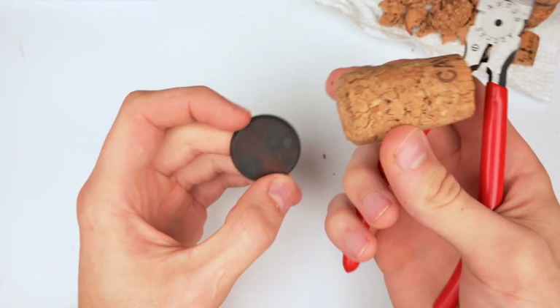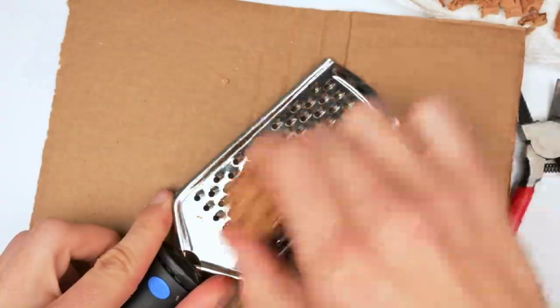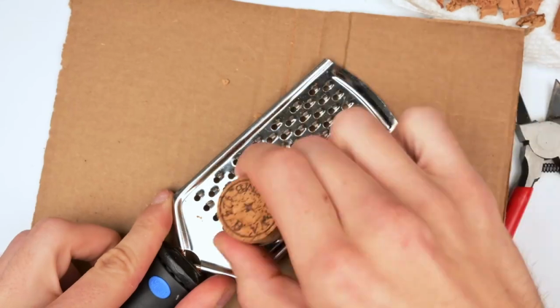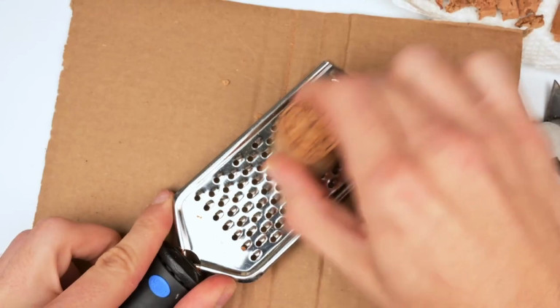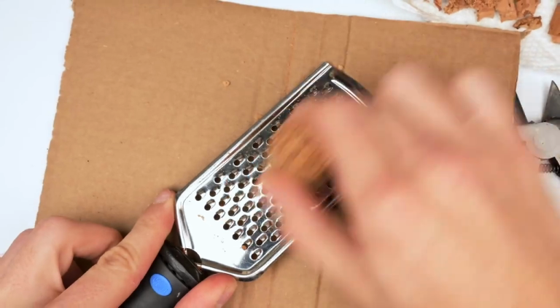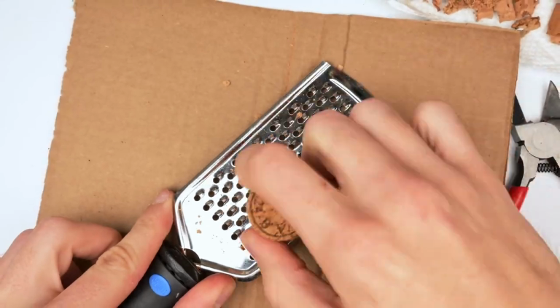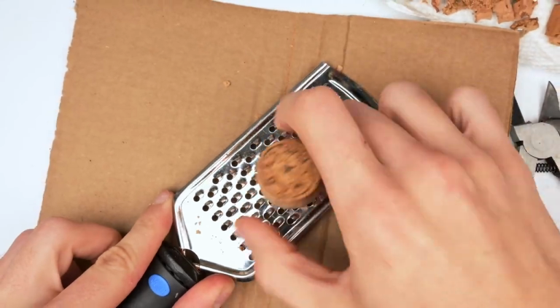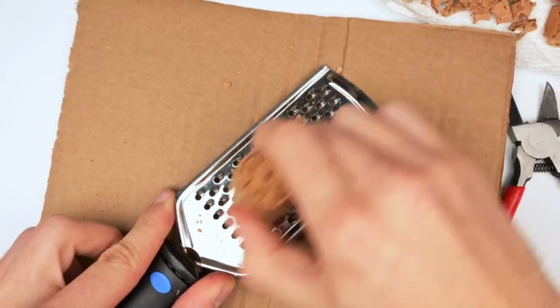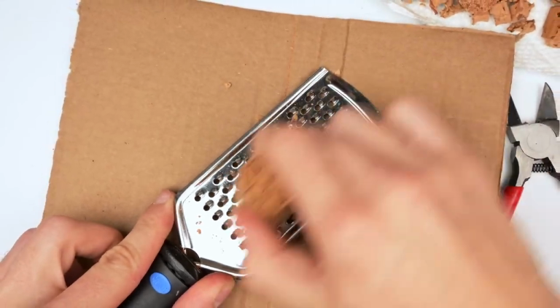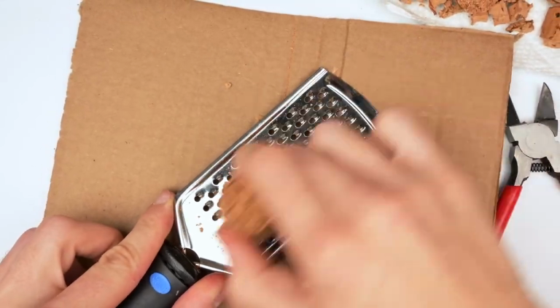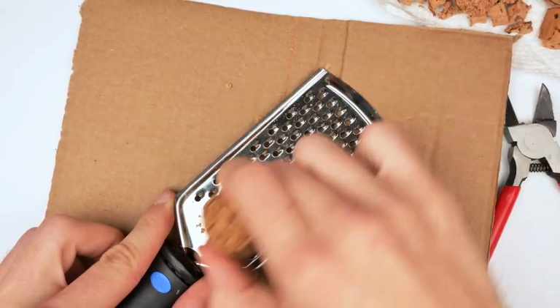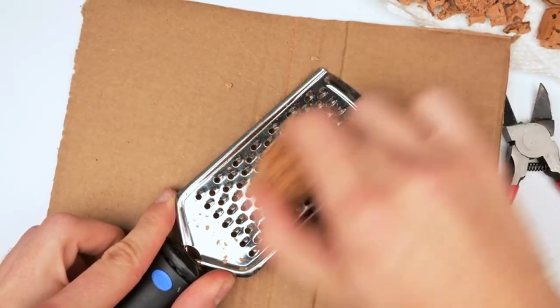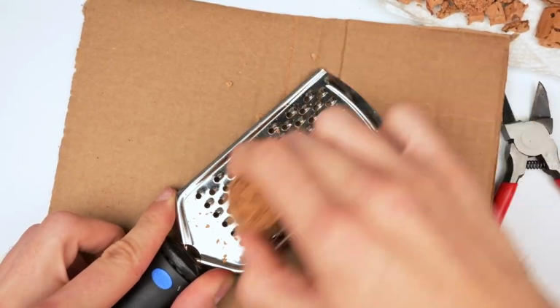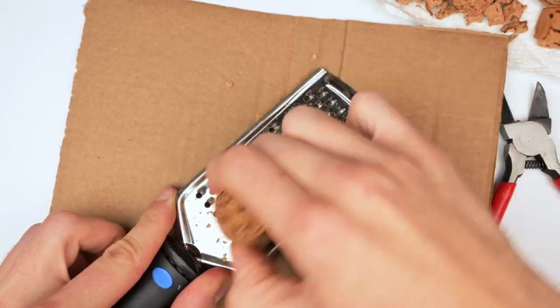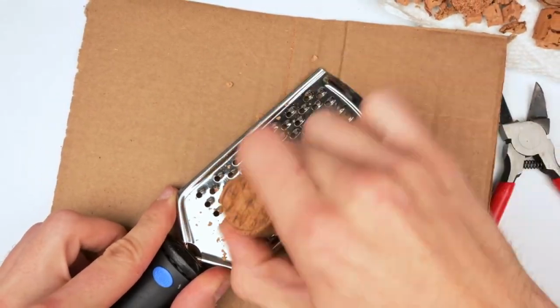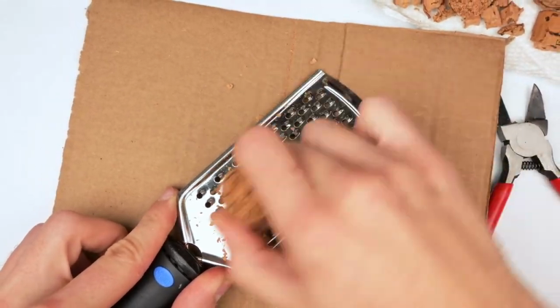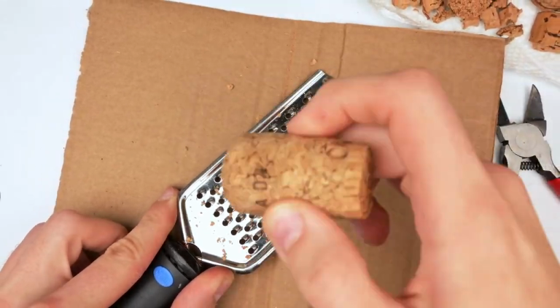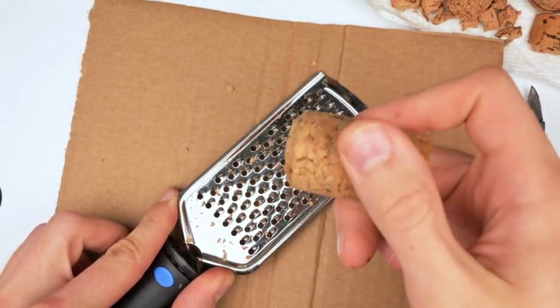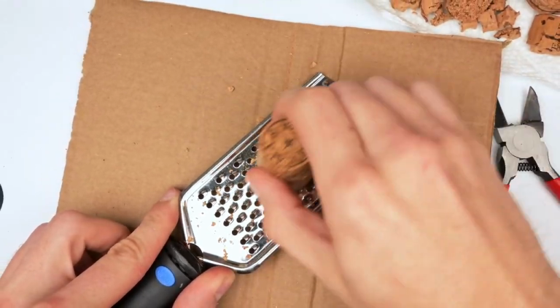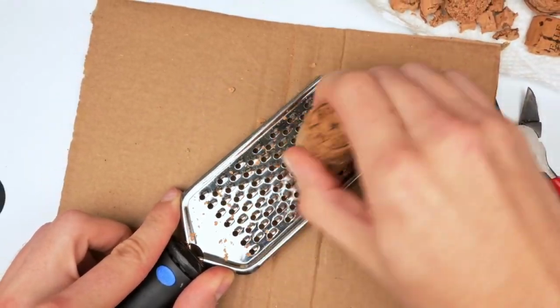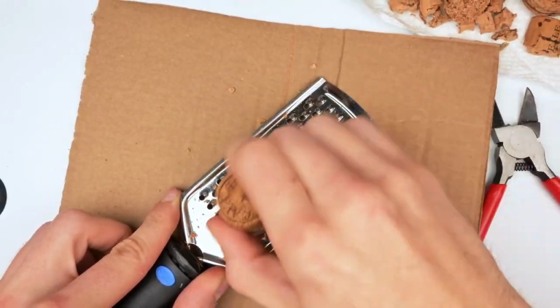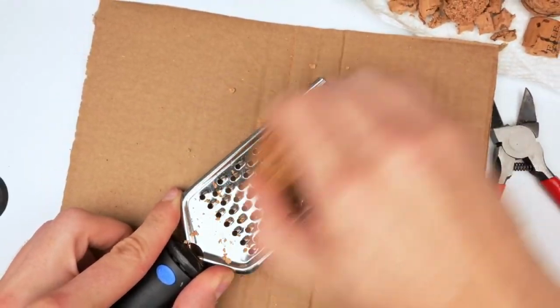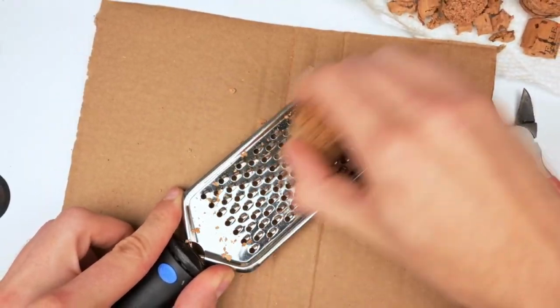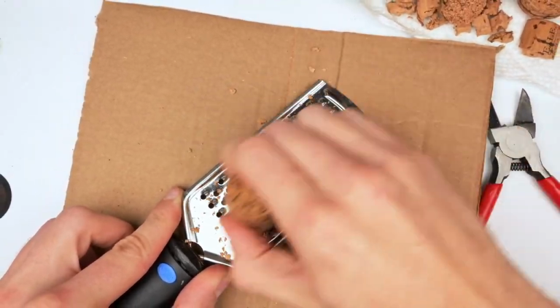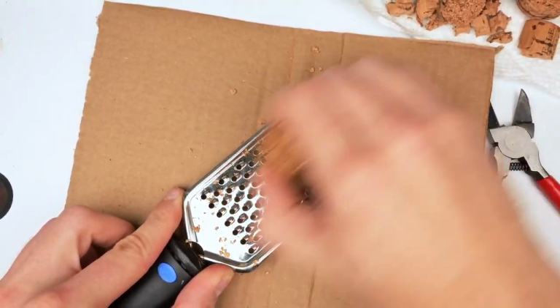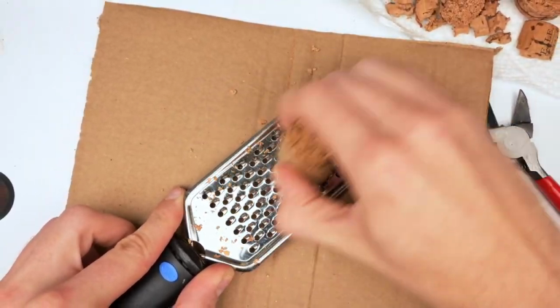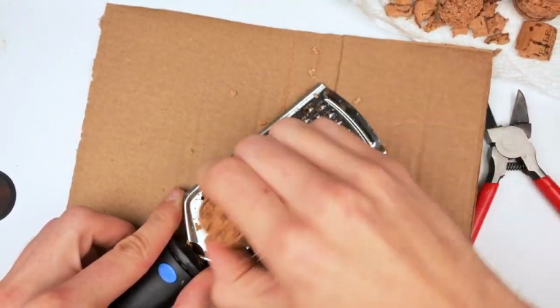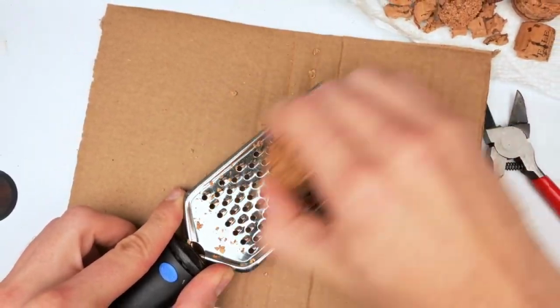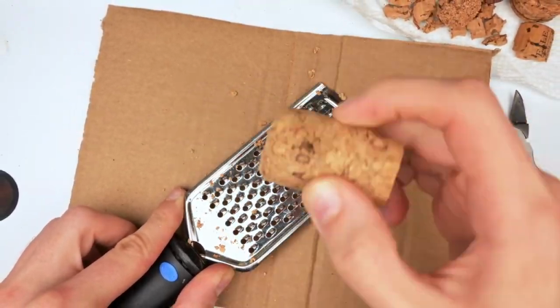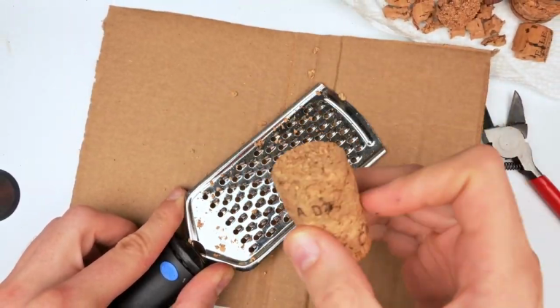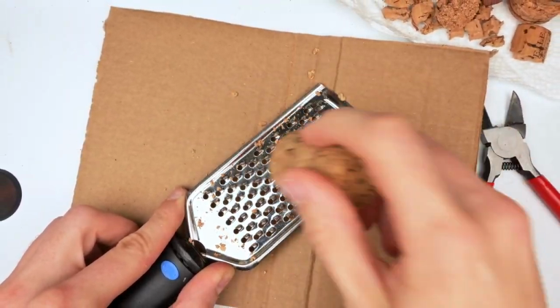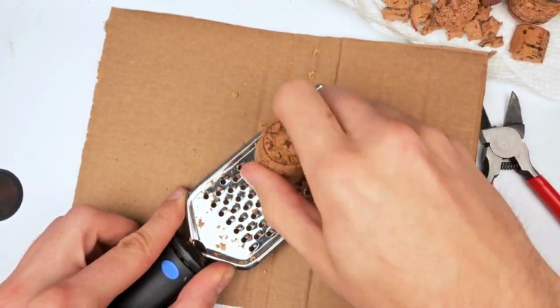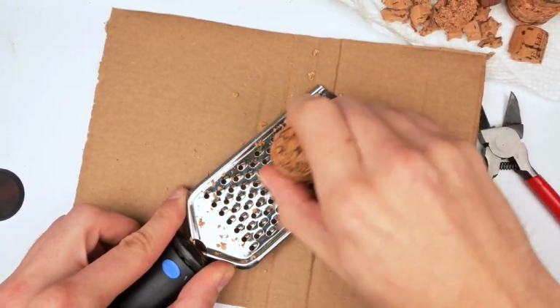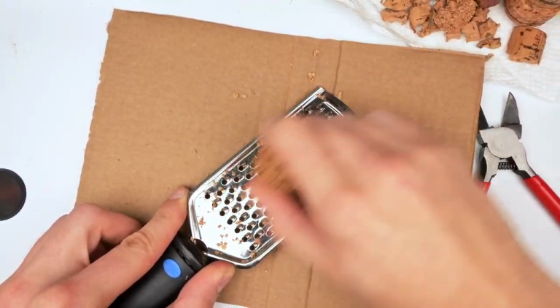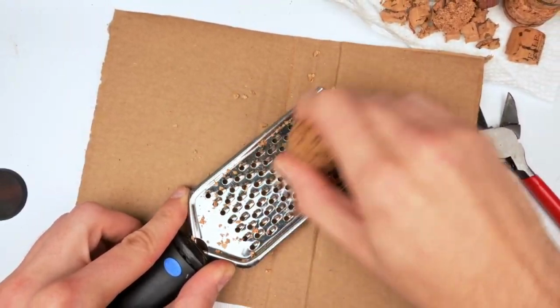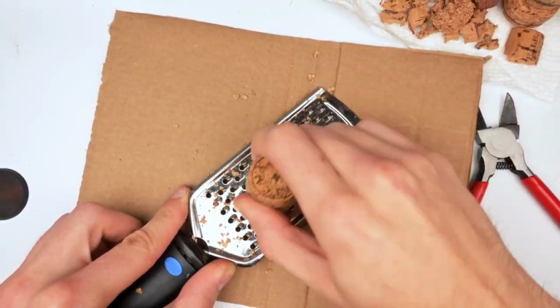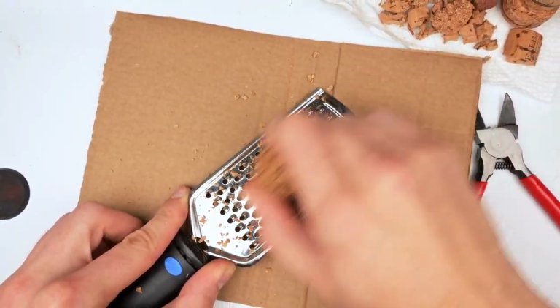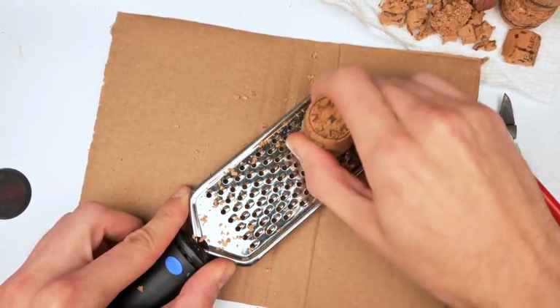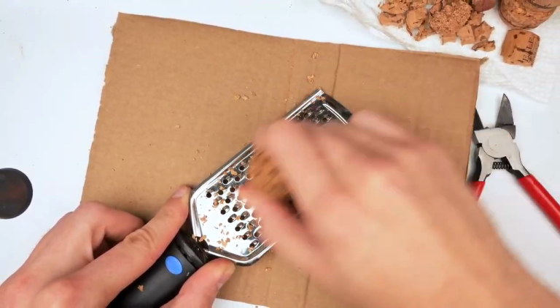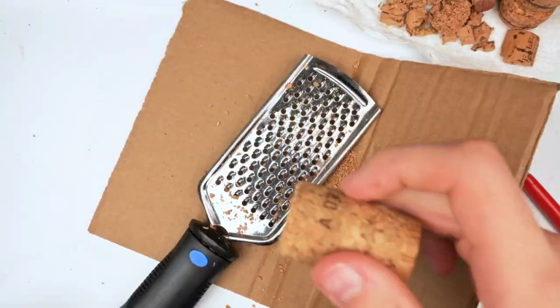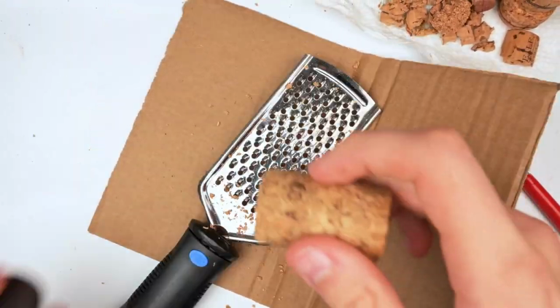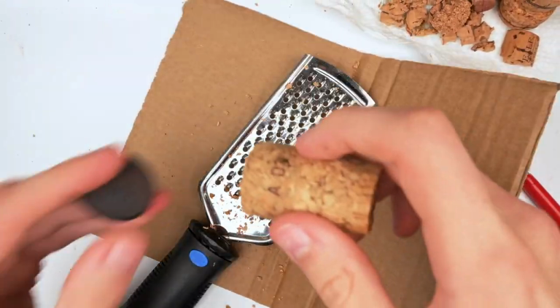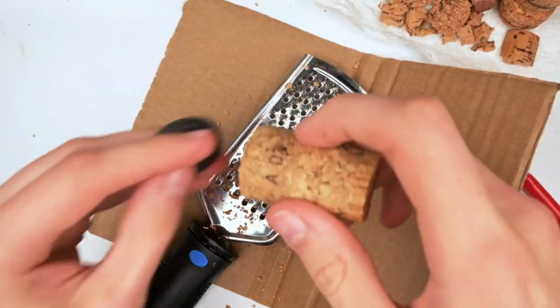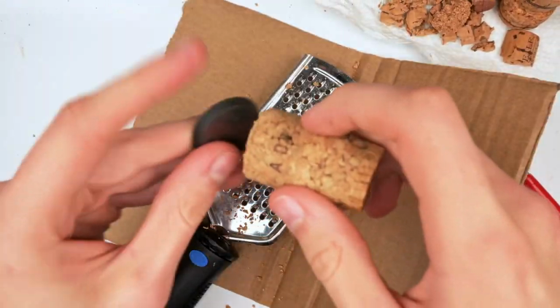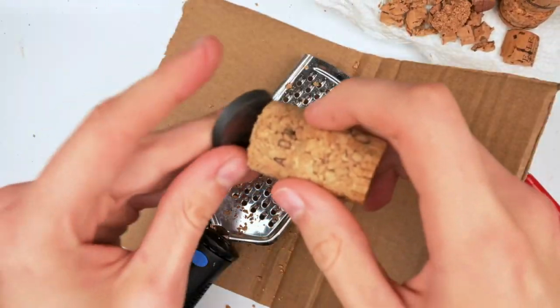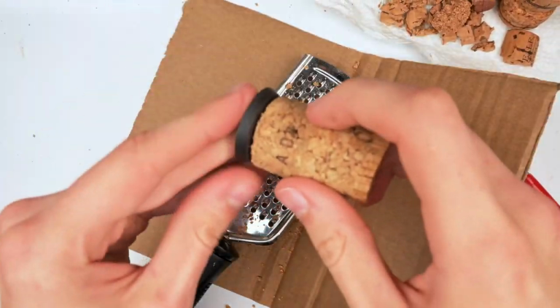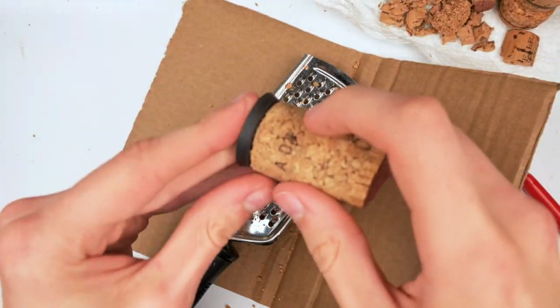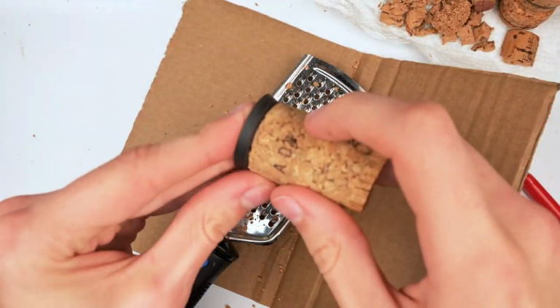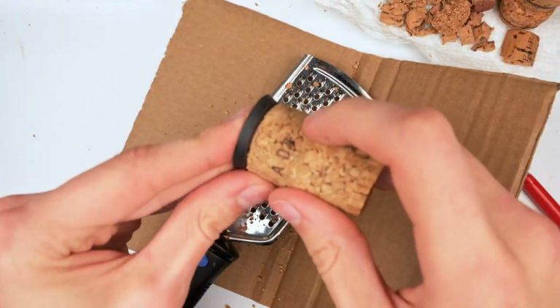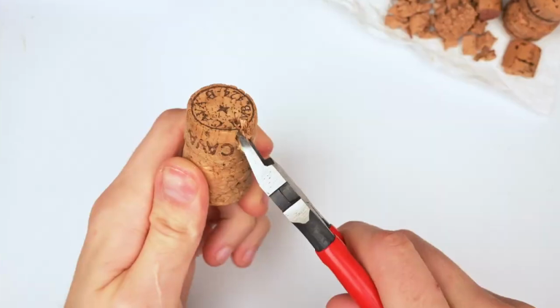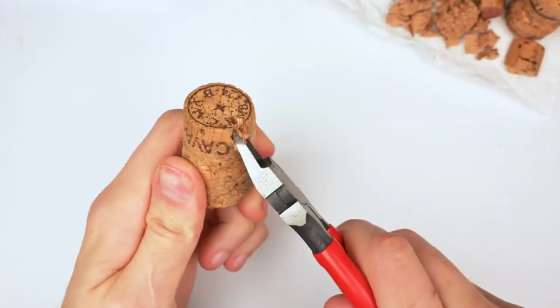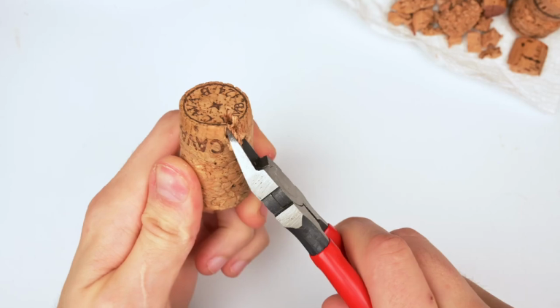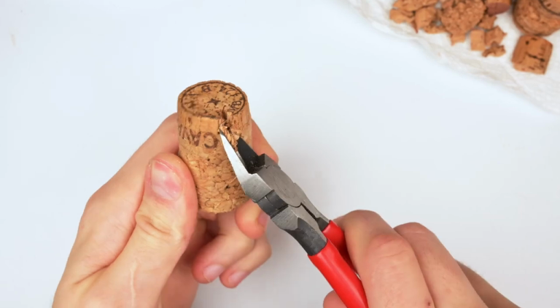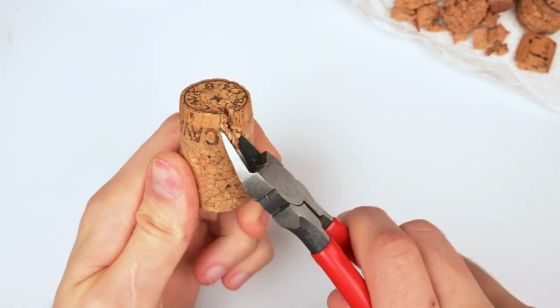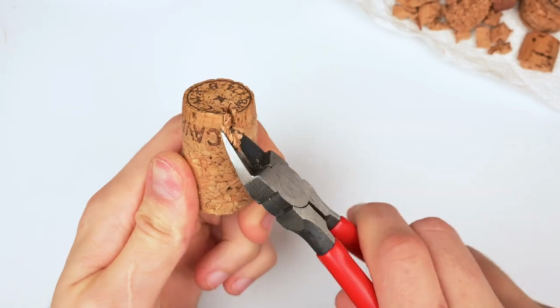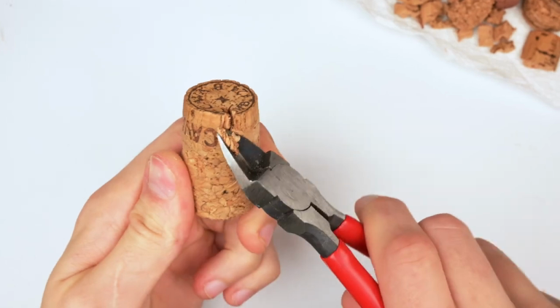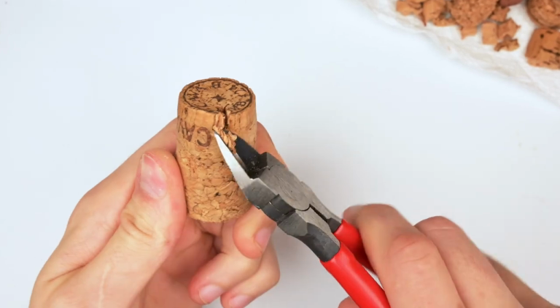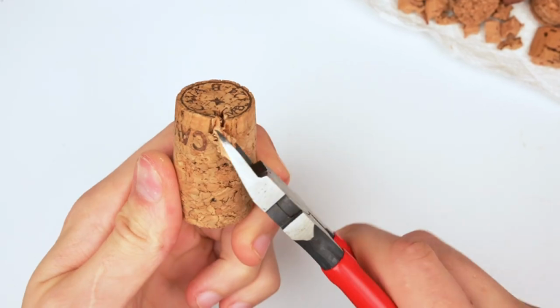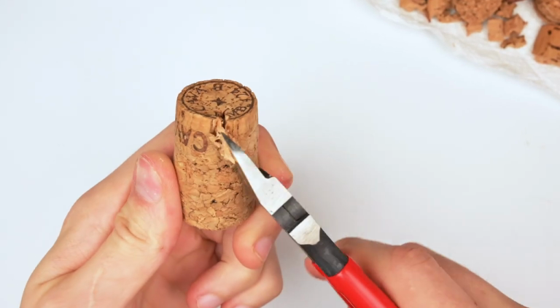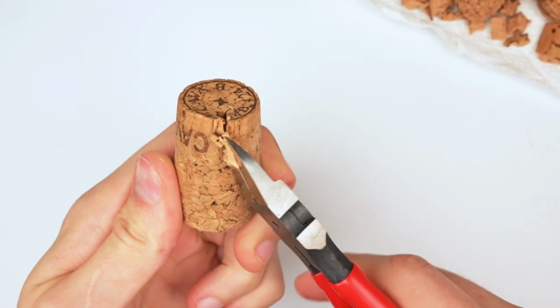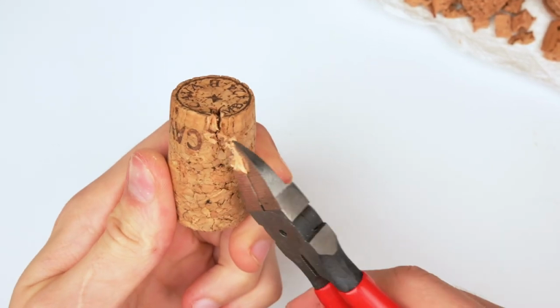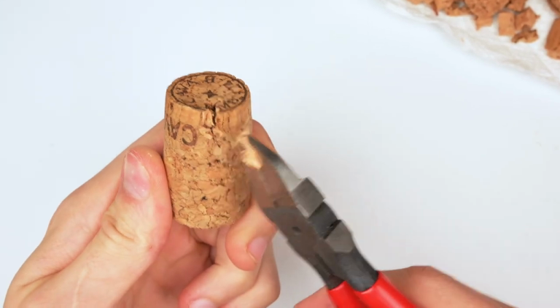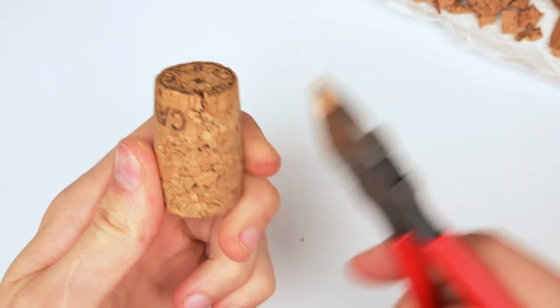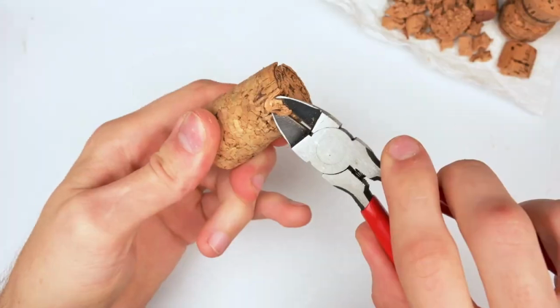It's time to grab our cheese grater and start sanding down our cork — mainly because apparently they don't actually design corks for bases. I'm outraged.